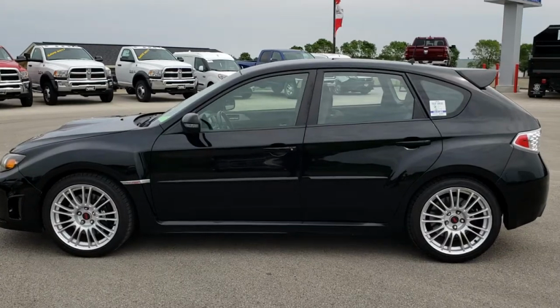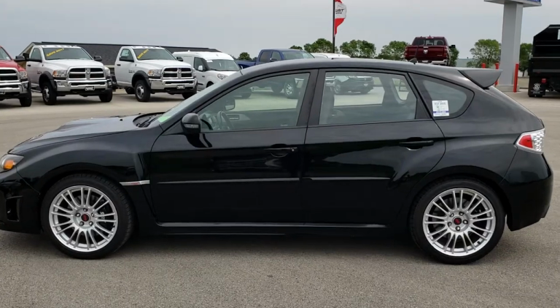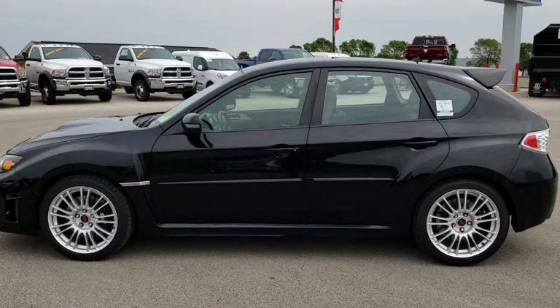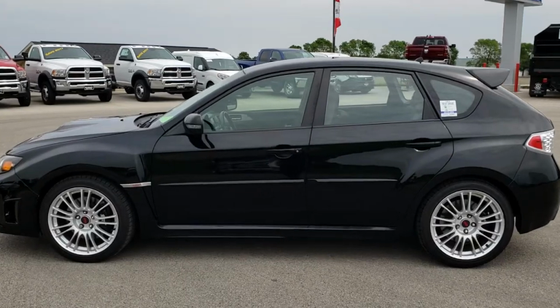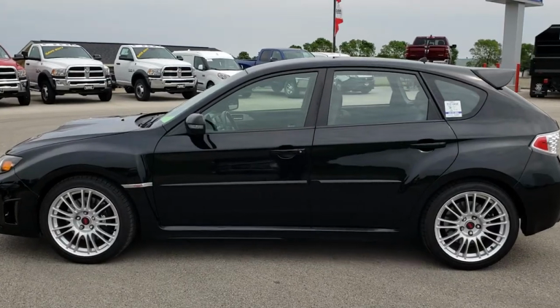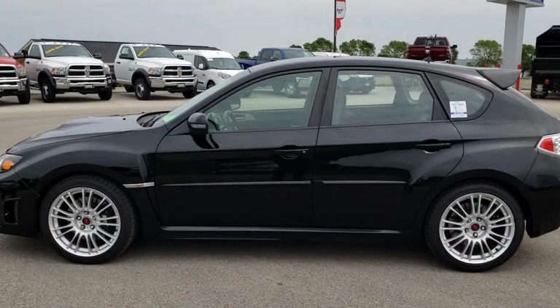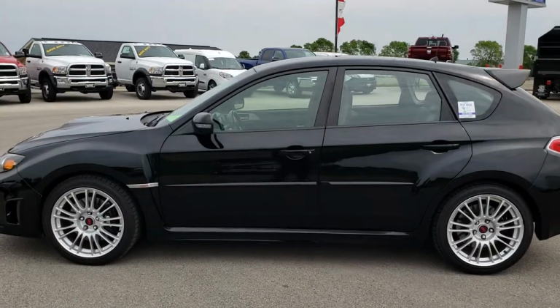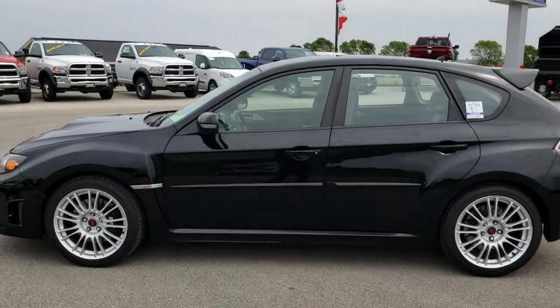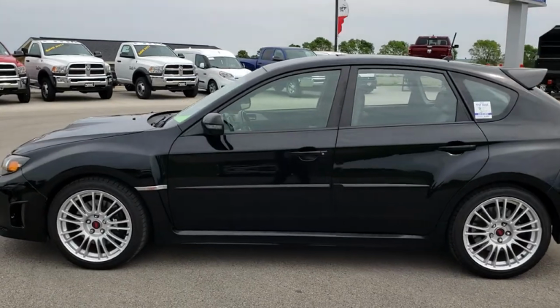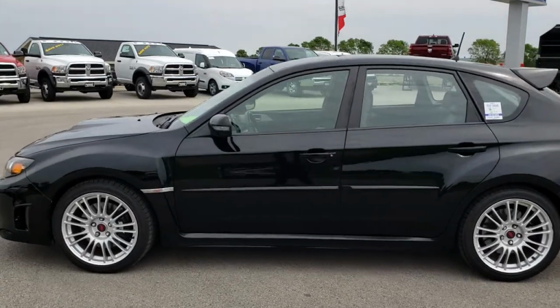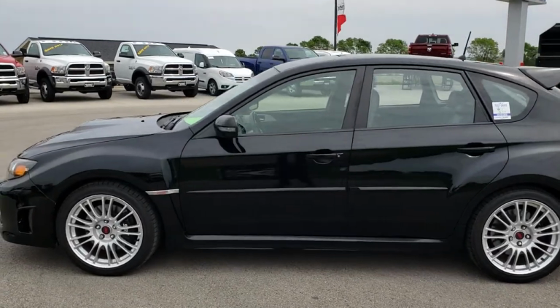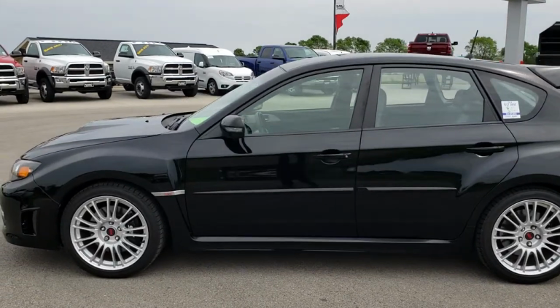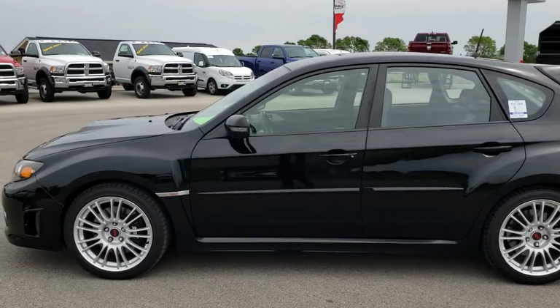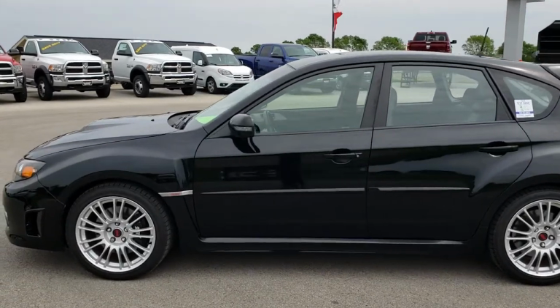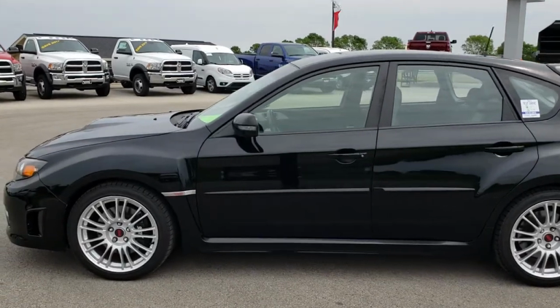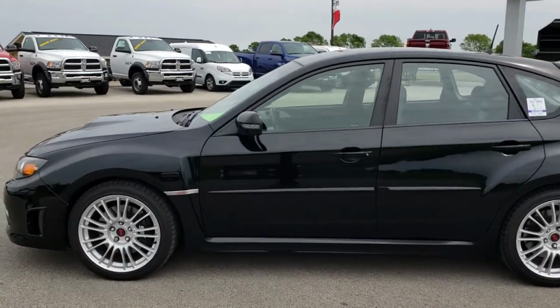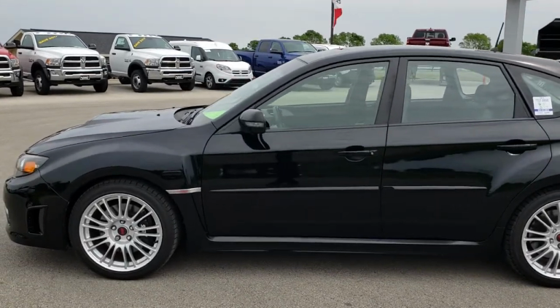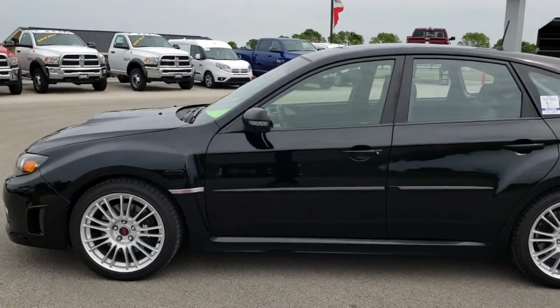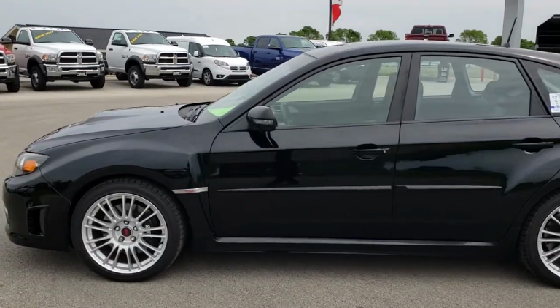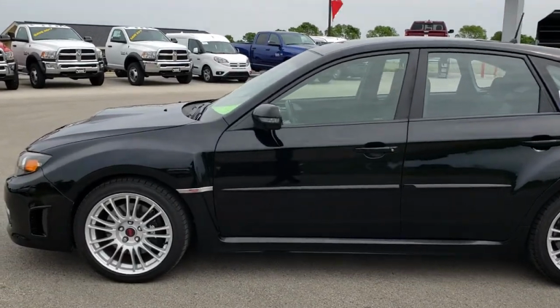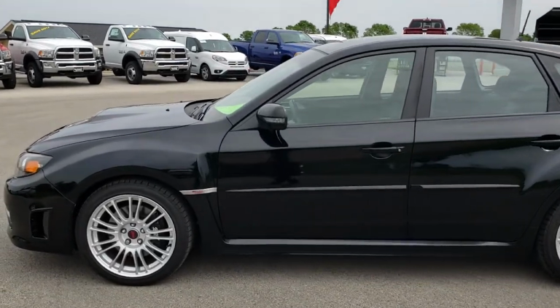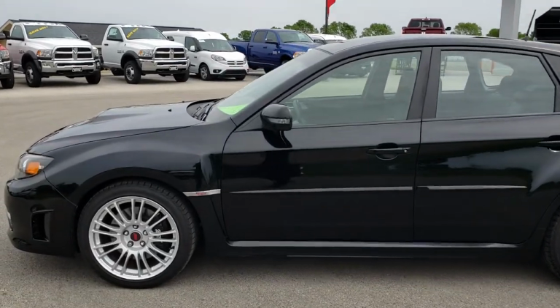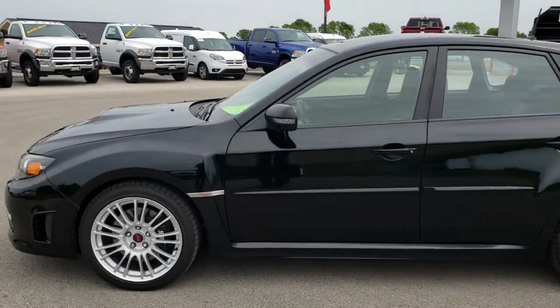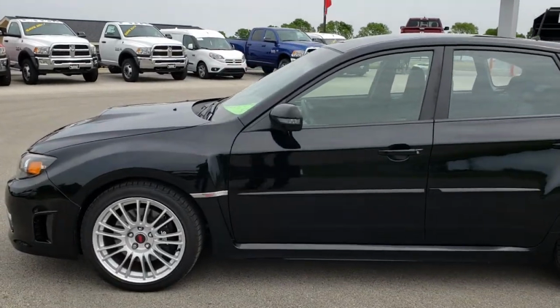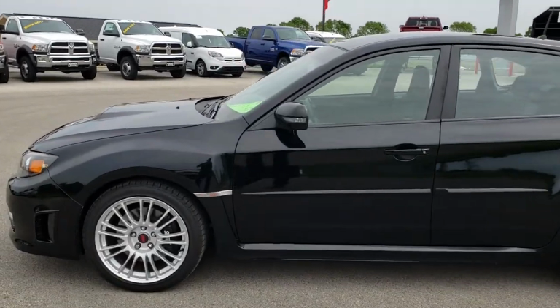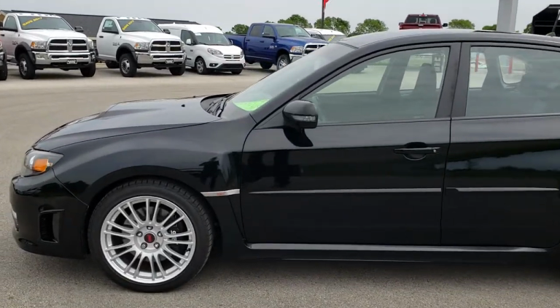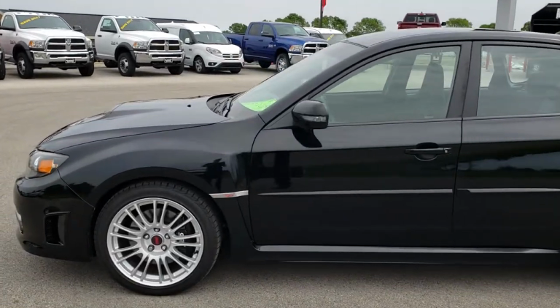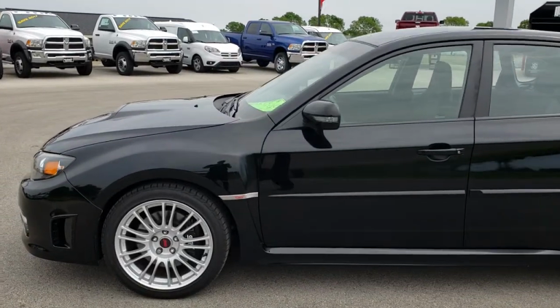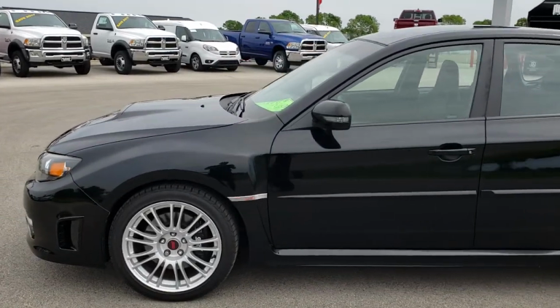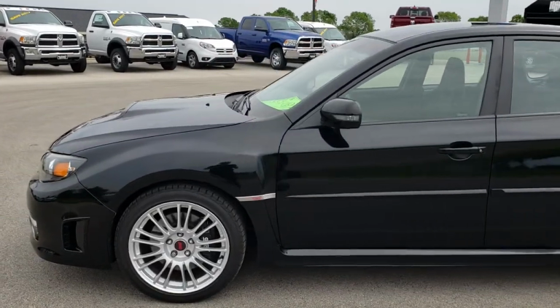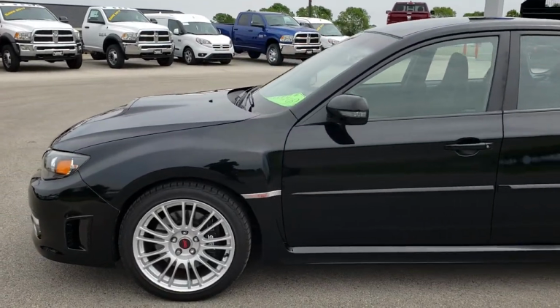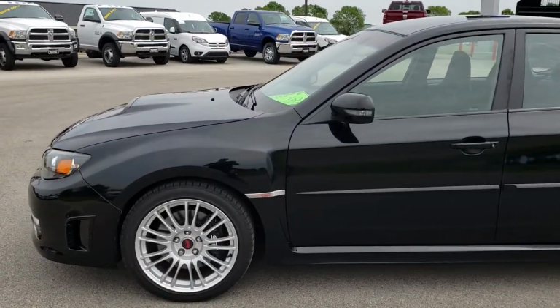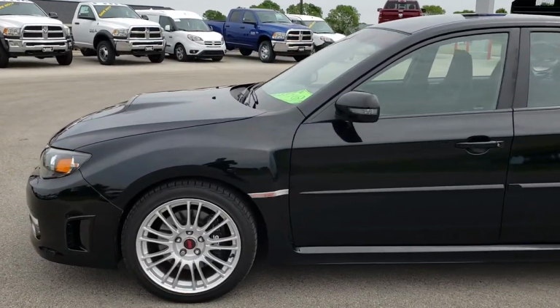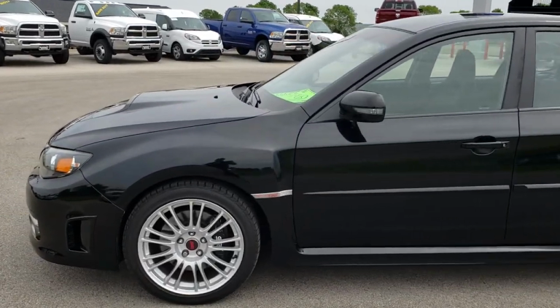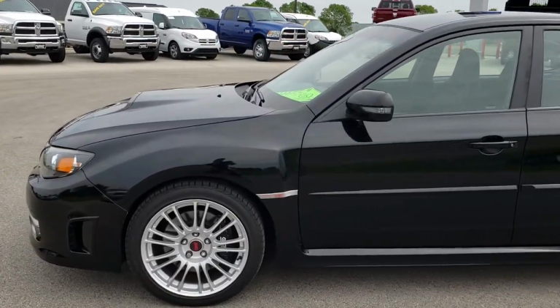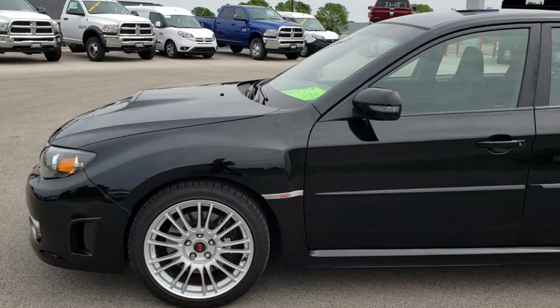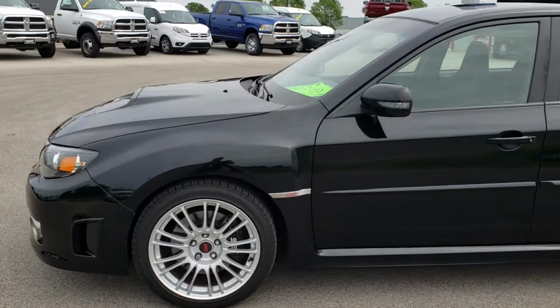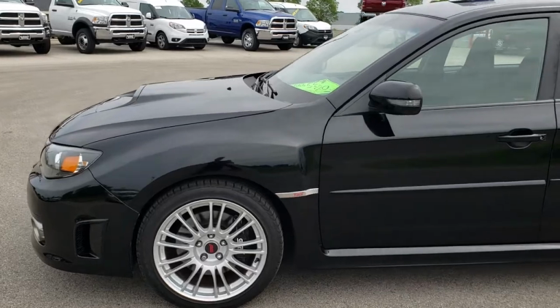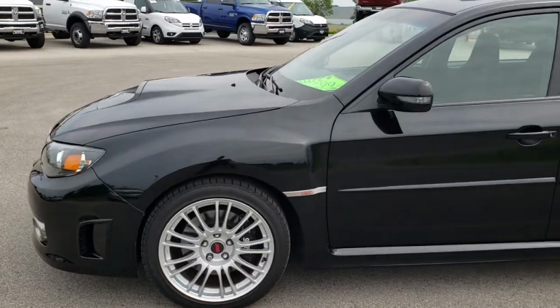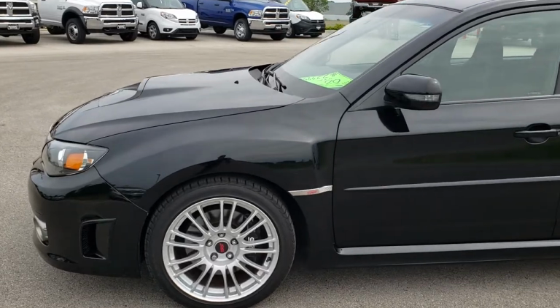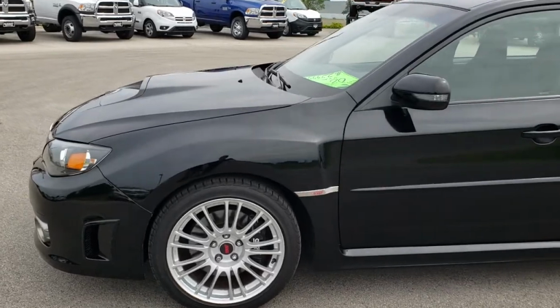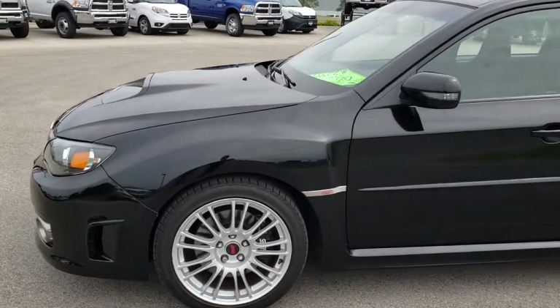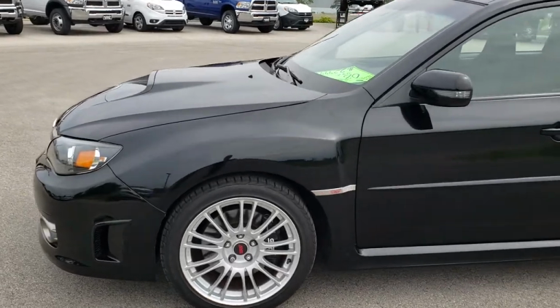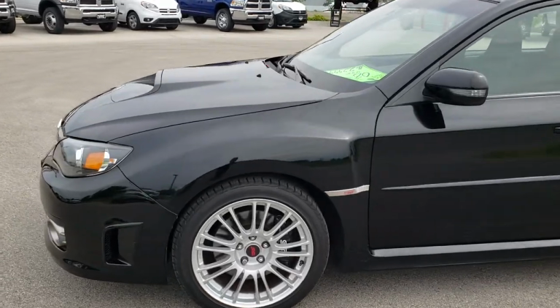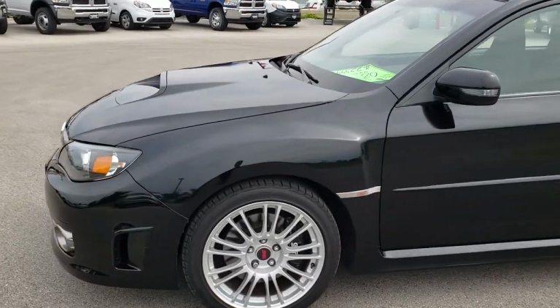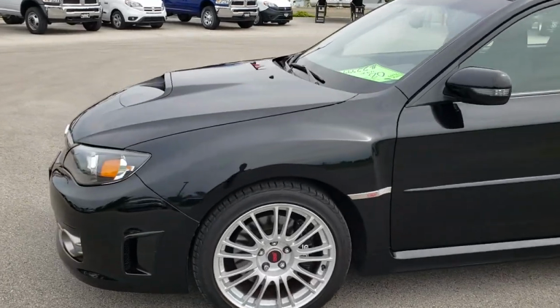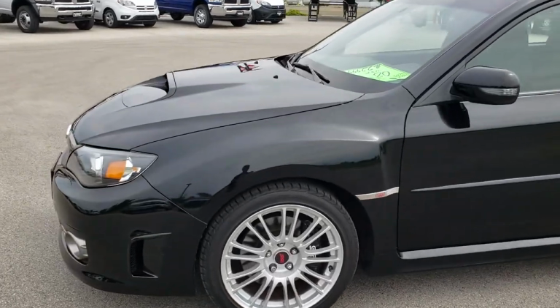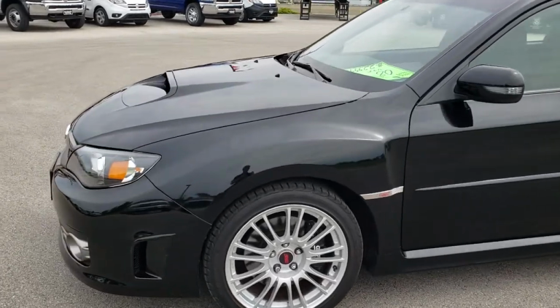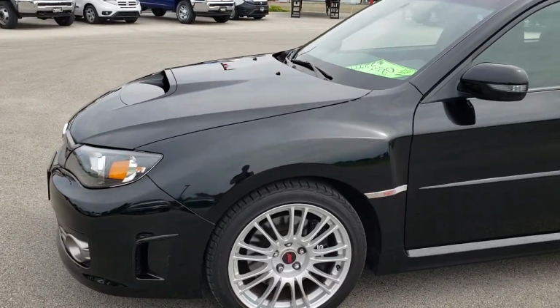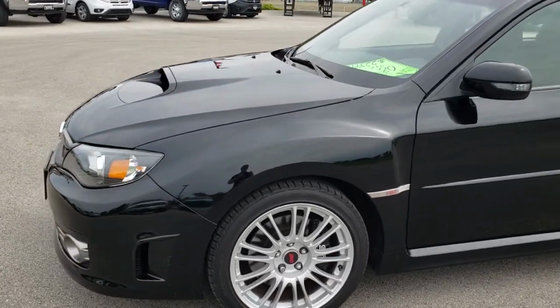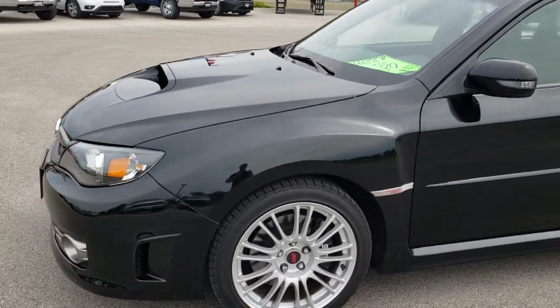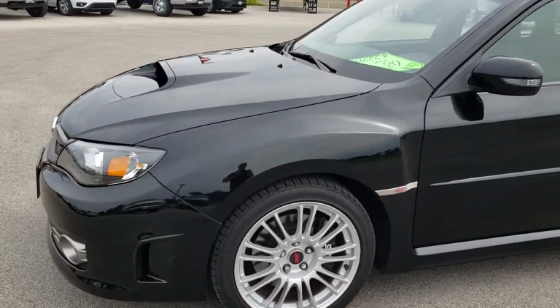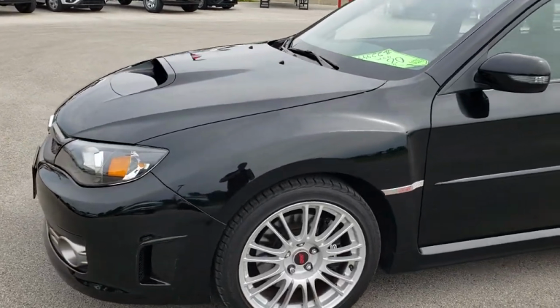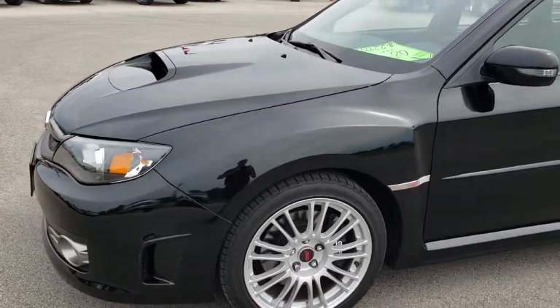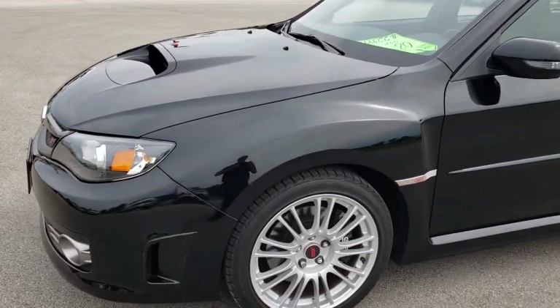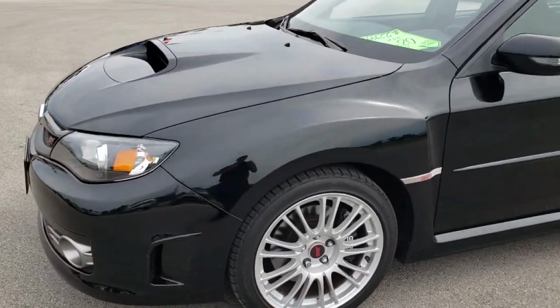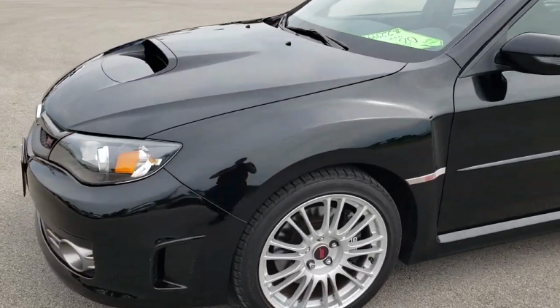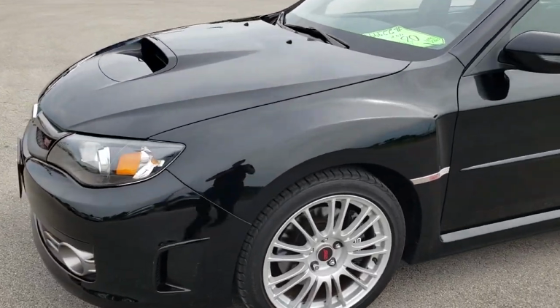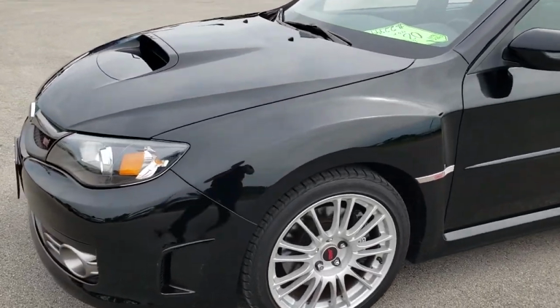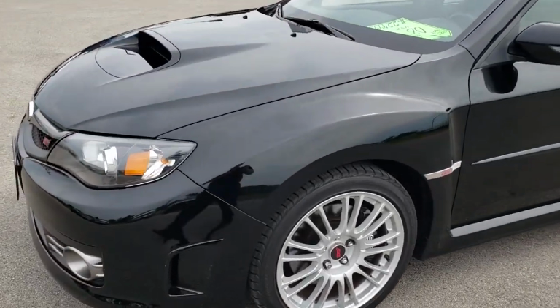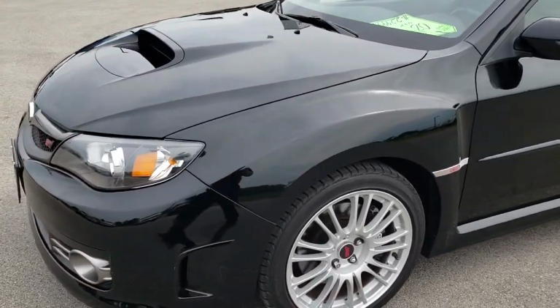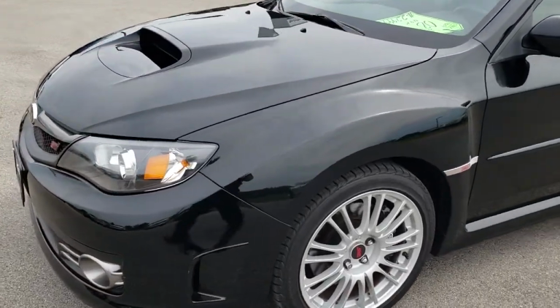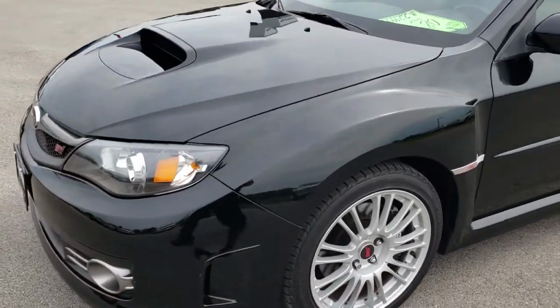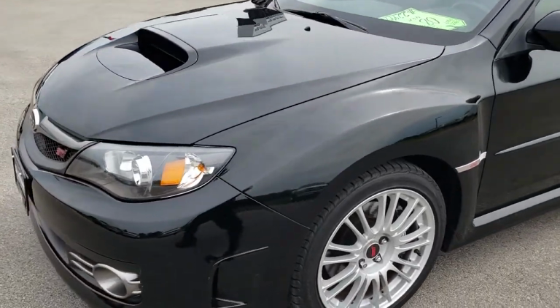This is stock number 9609. We are here at Summit Automotive in Fond du Lac, Wisconsin, your new and used sports car headquarters.